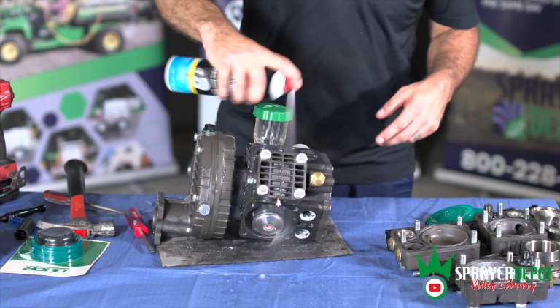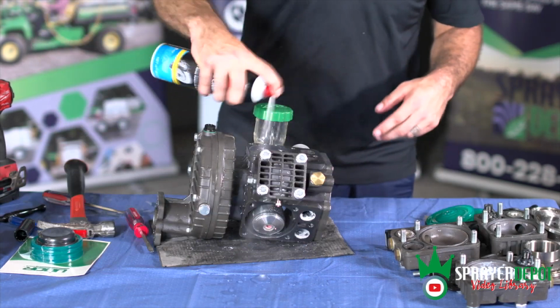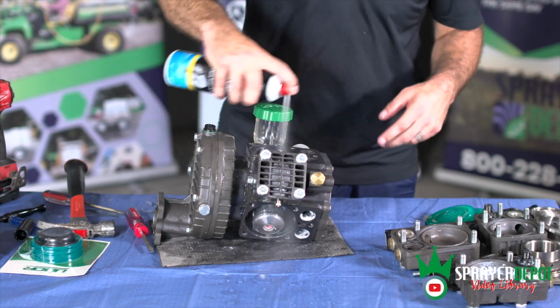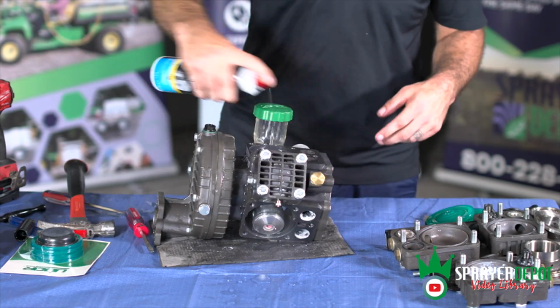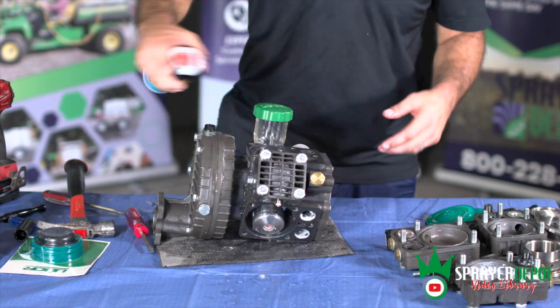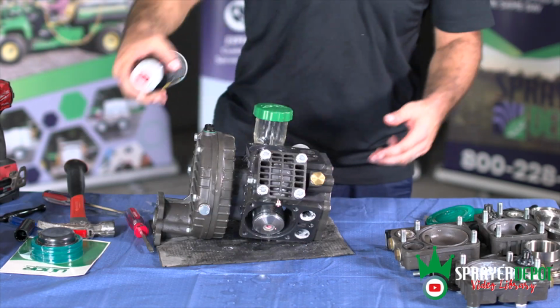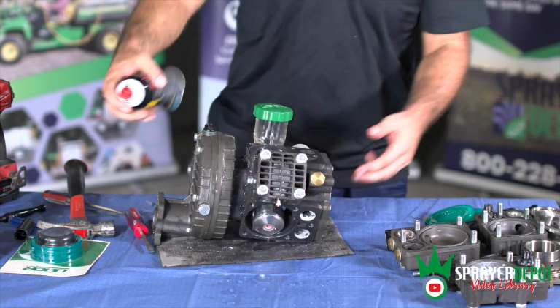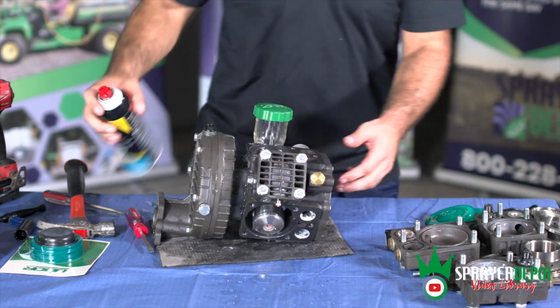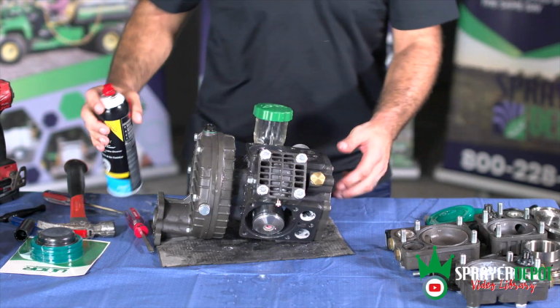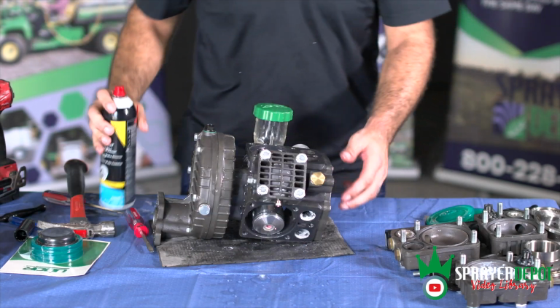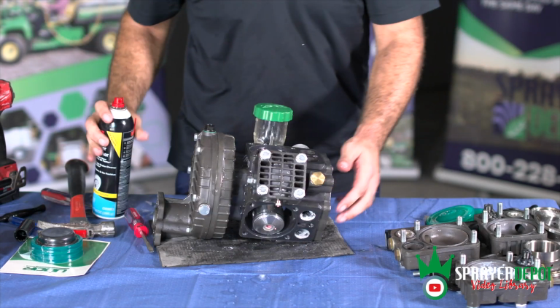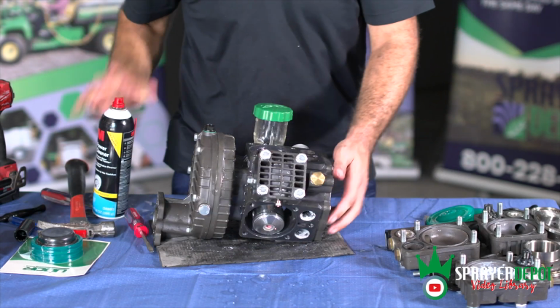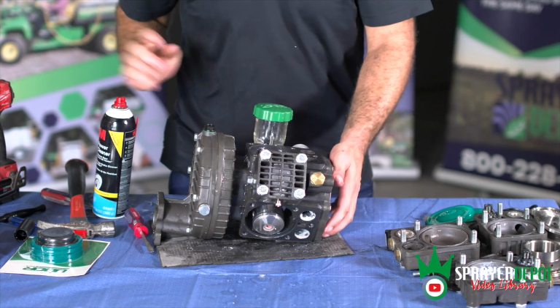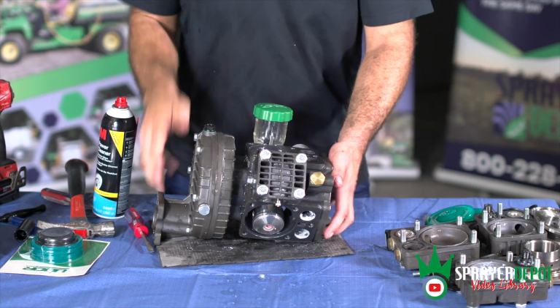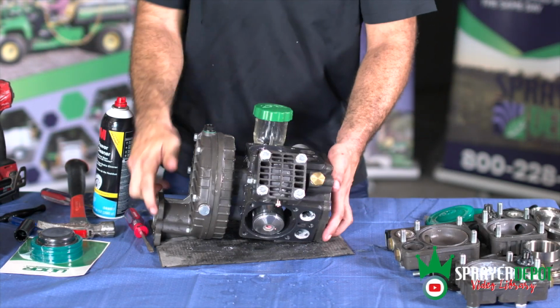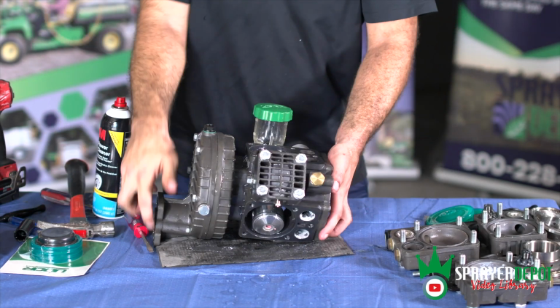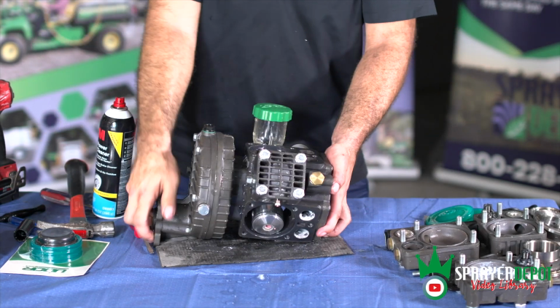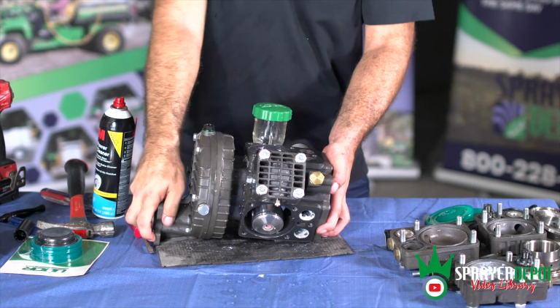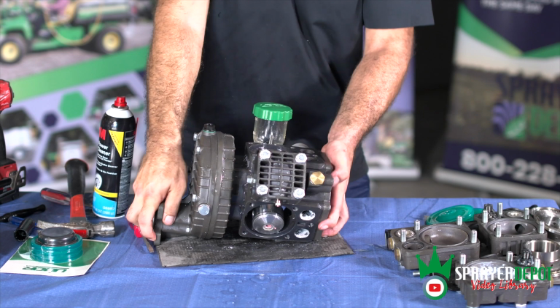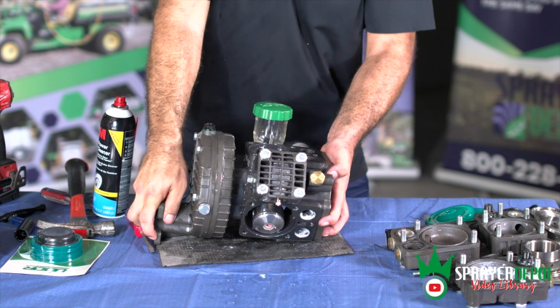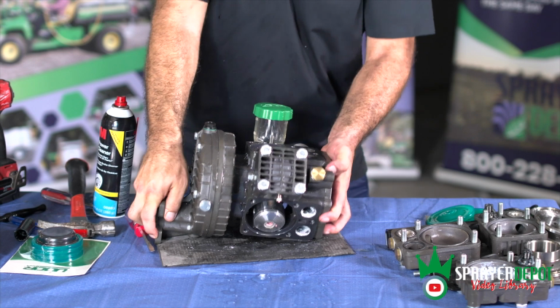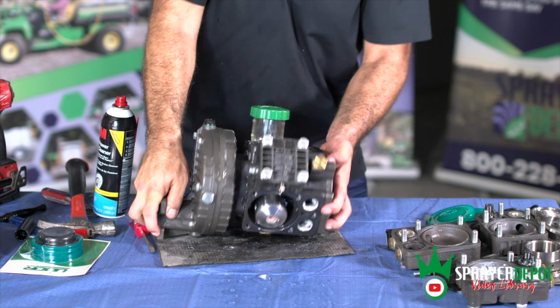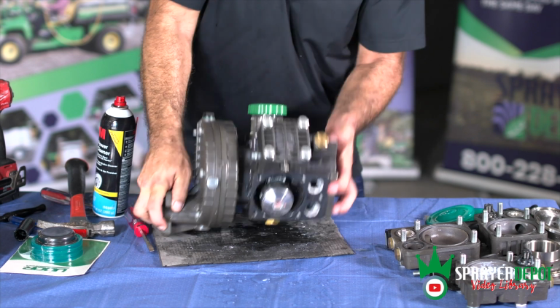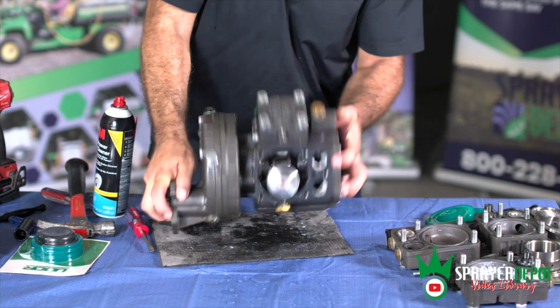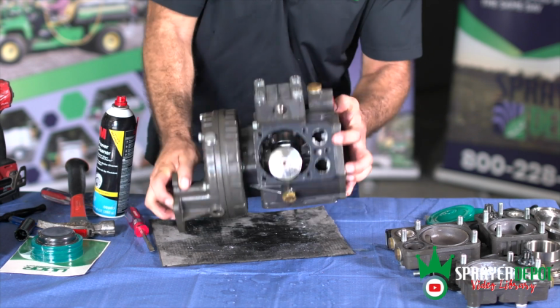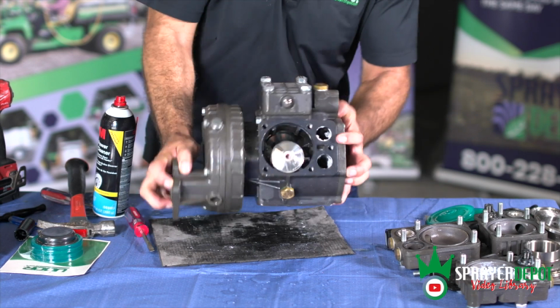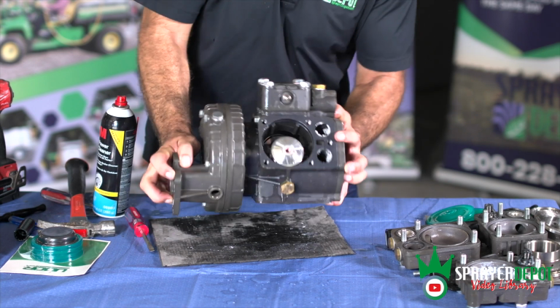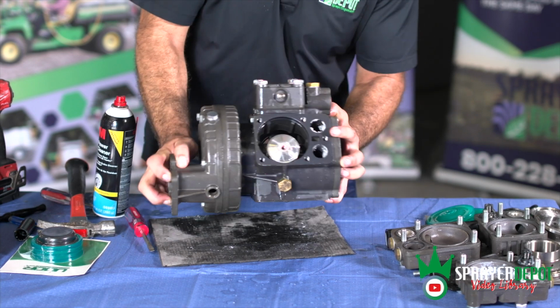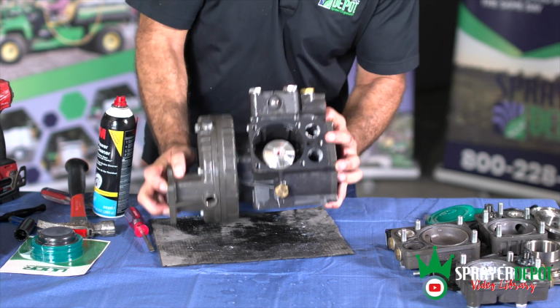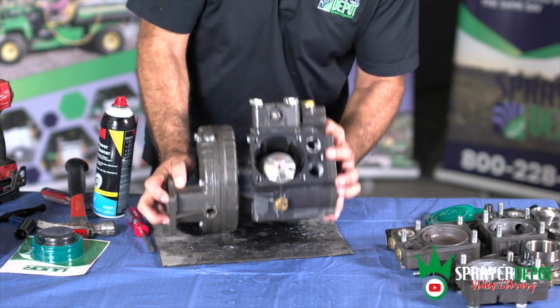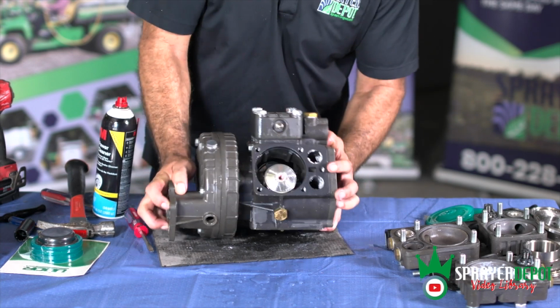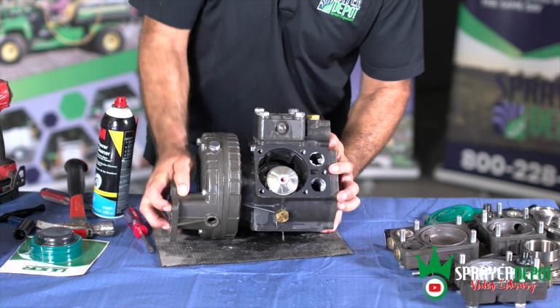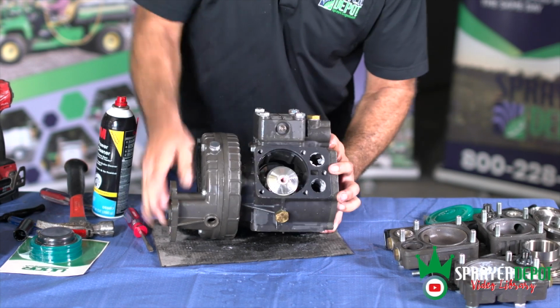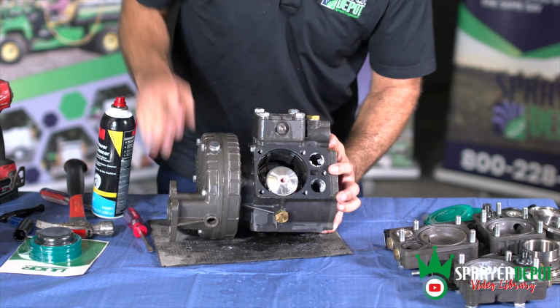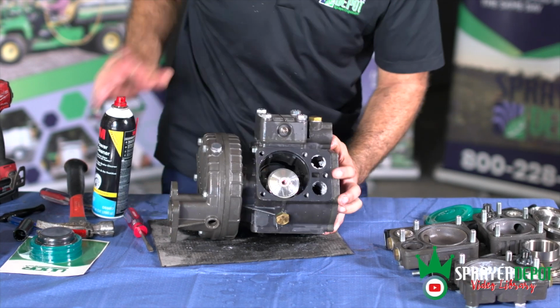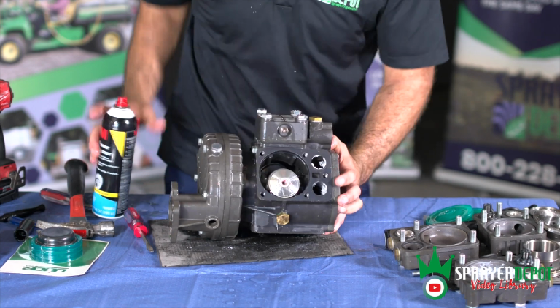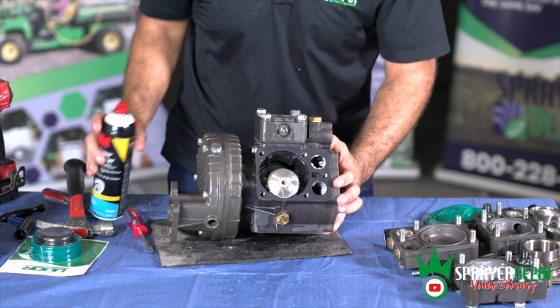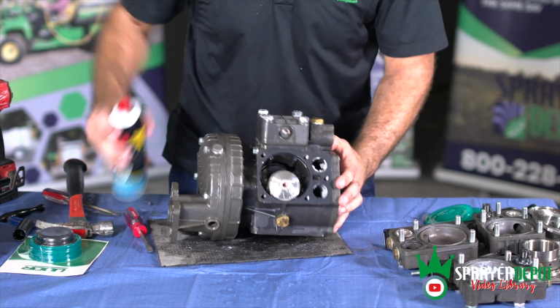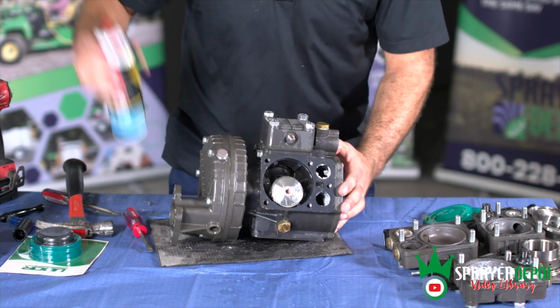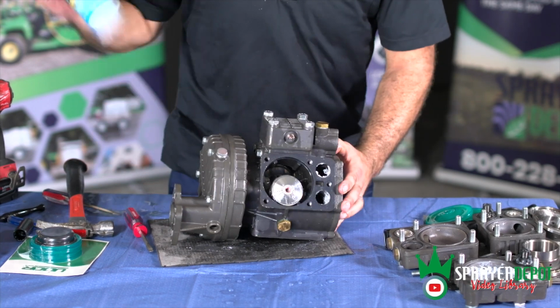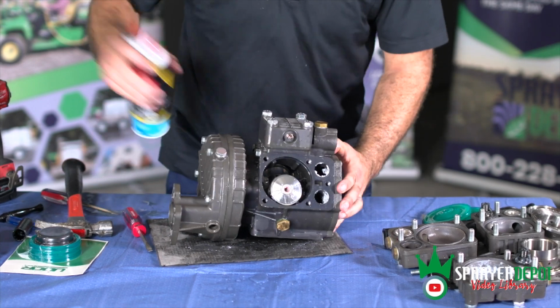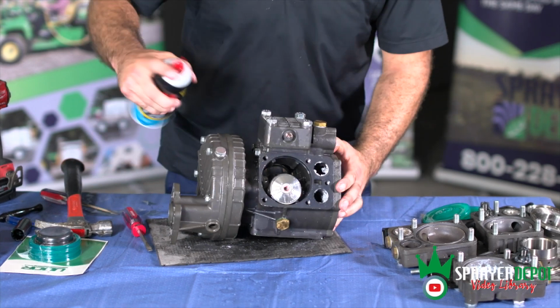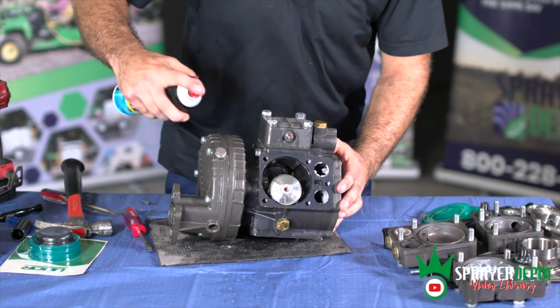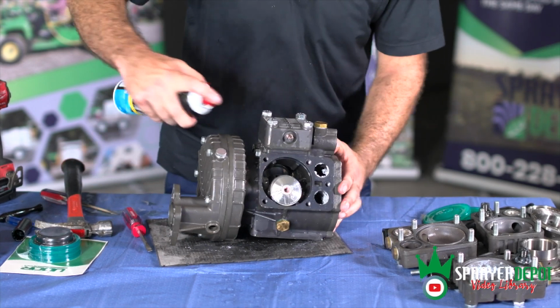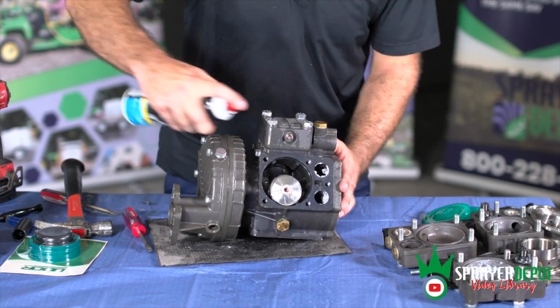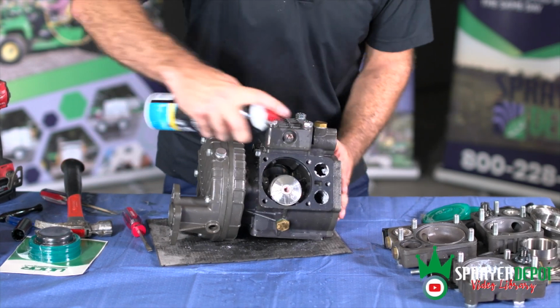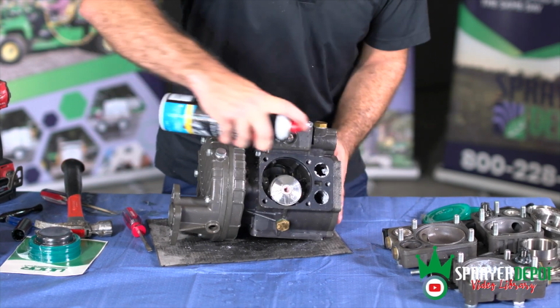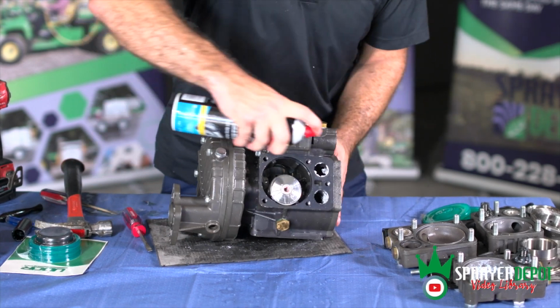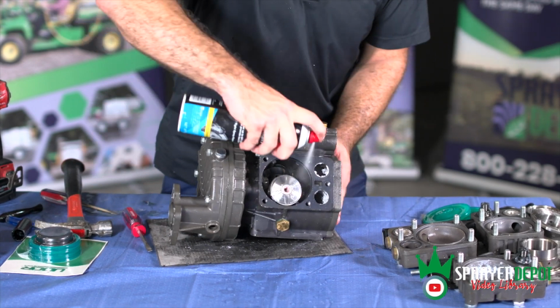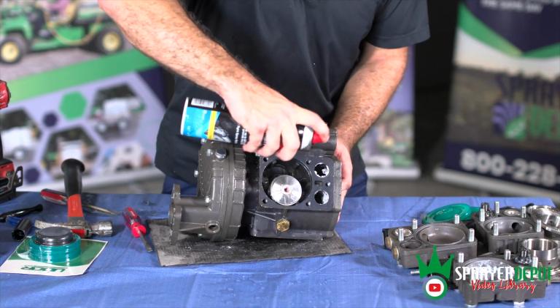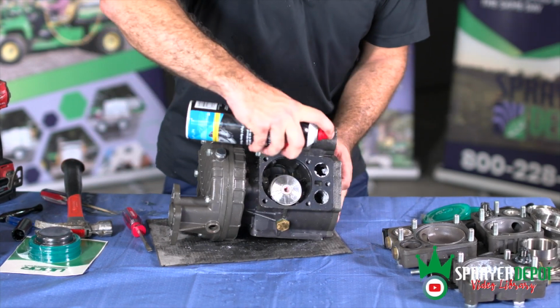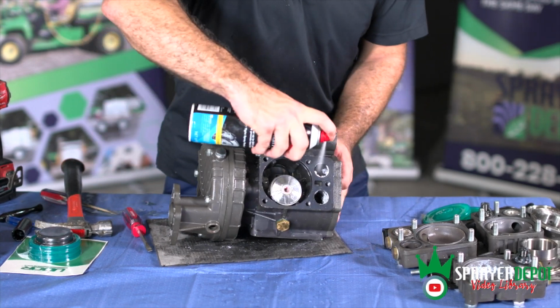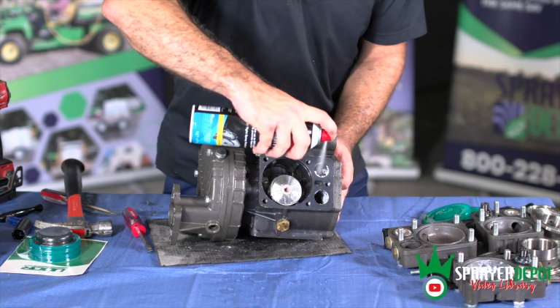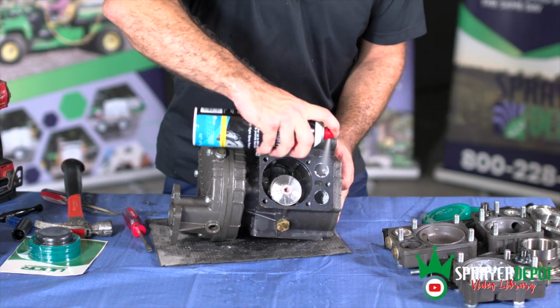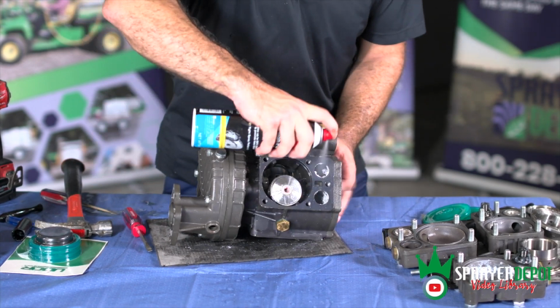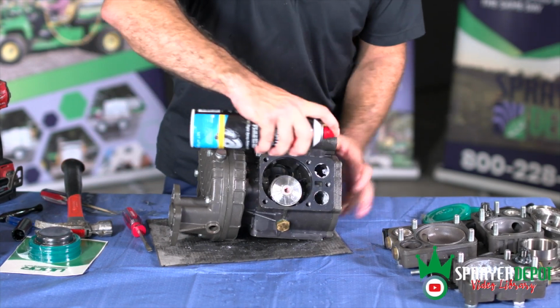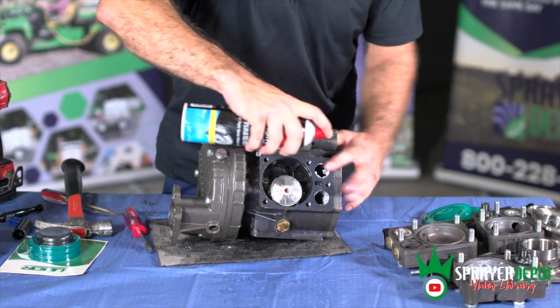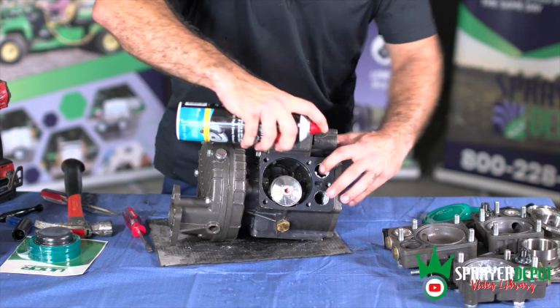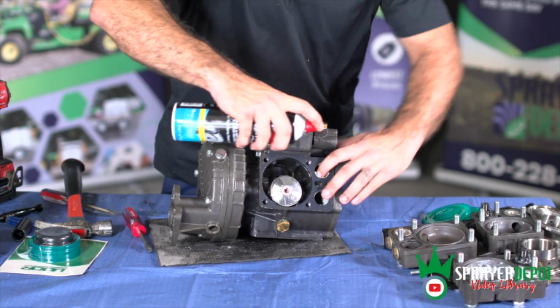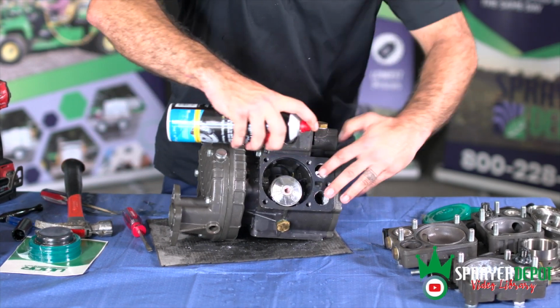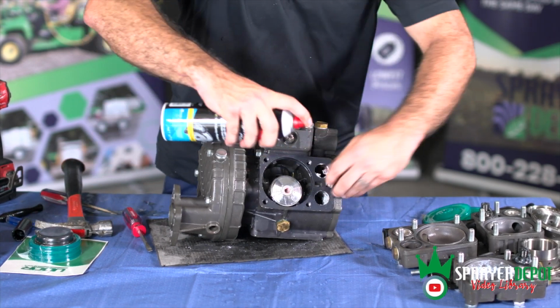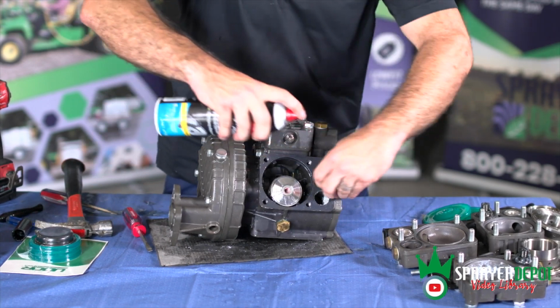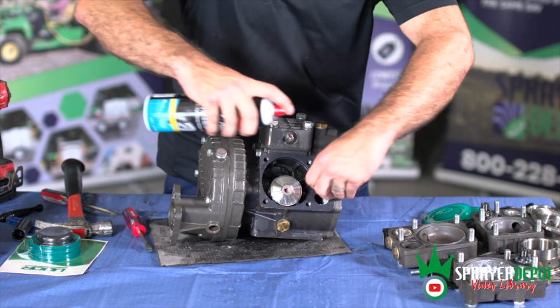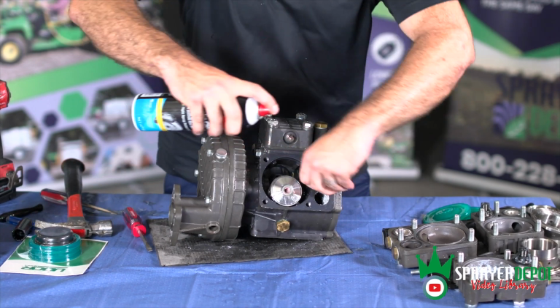This is a brand new pump. Some of the pumps from Italy have hard water residue and you will want to clean it out before putting it back together.